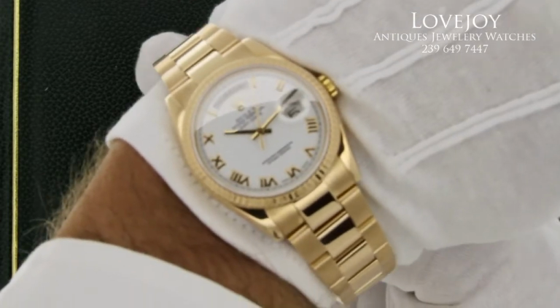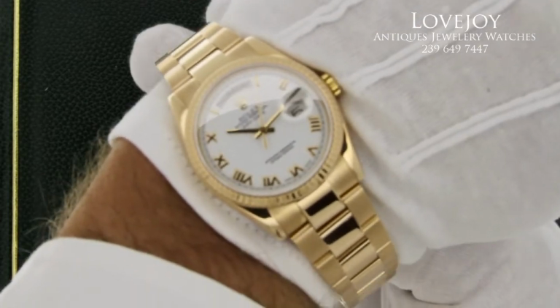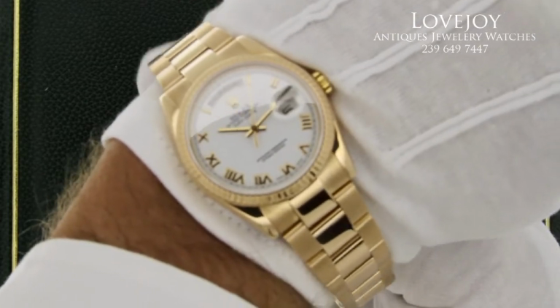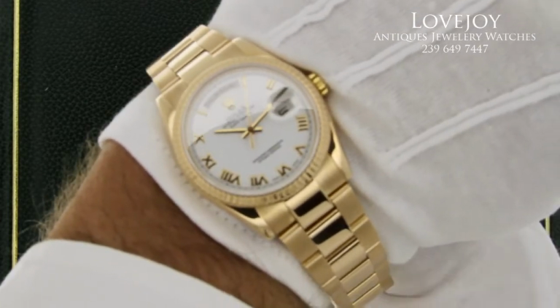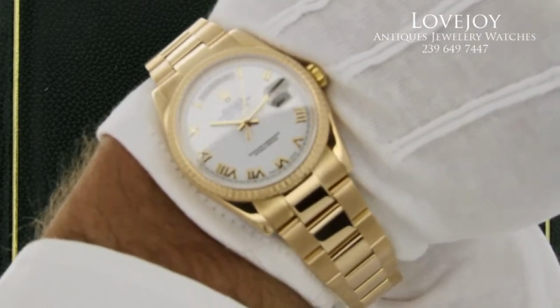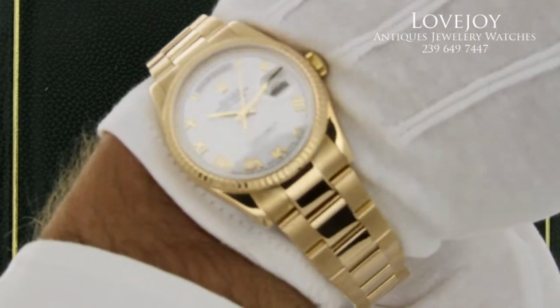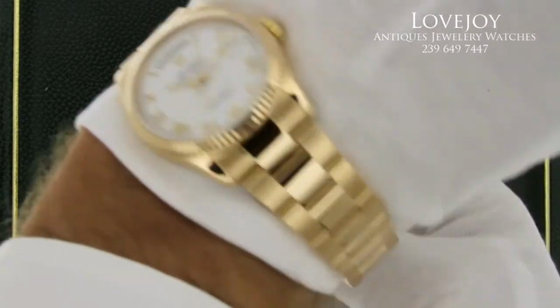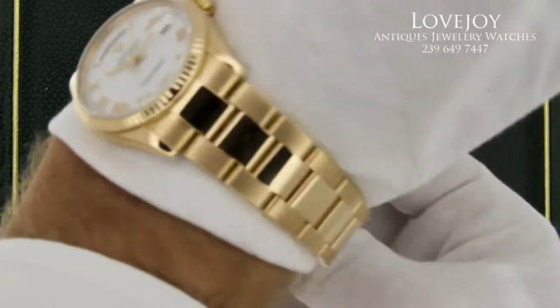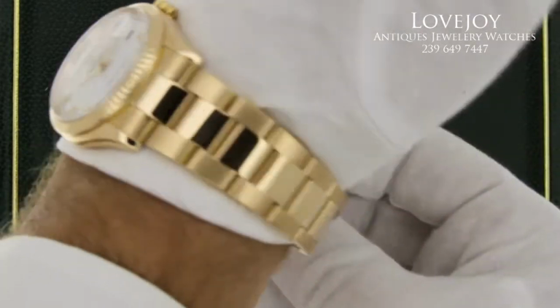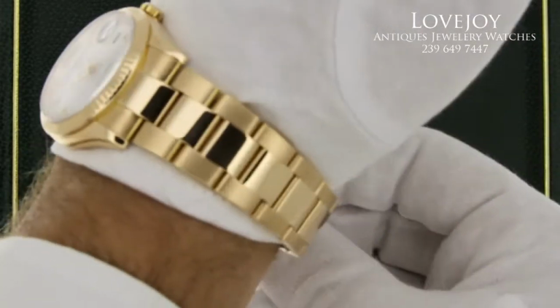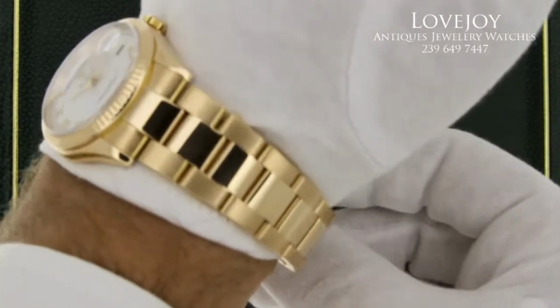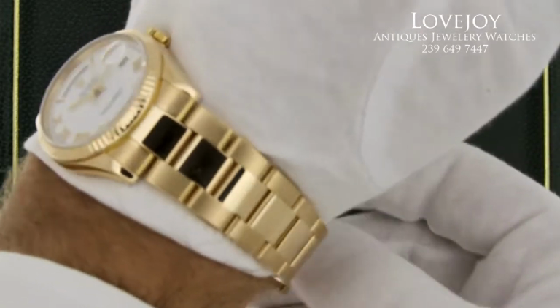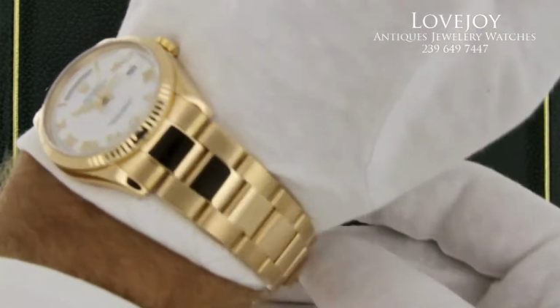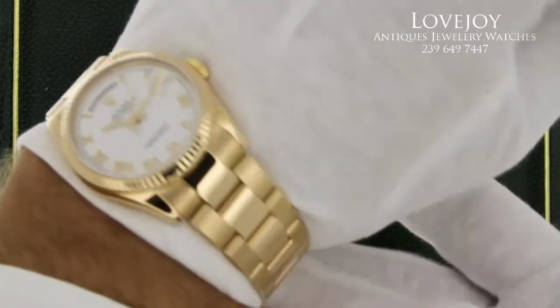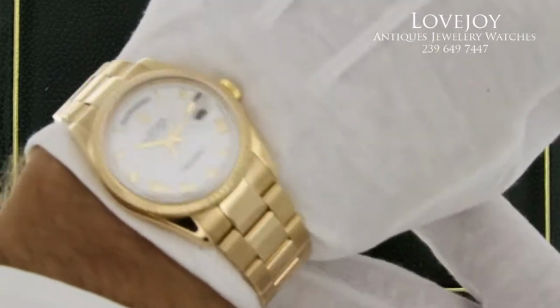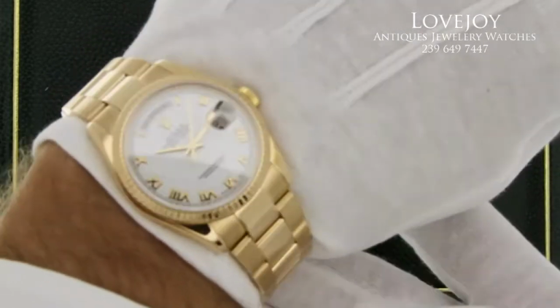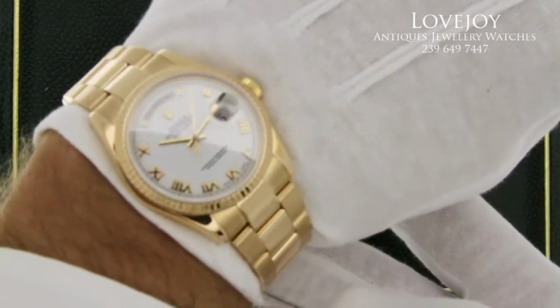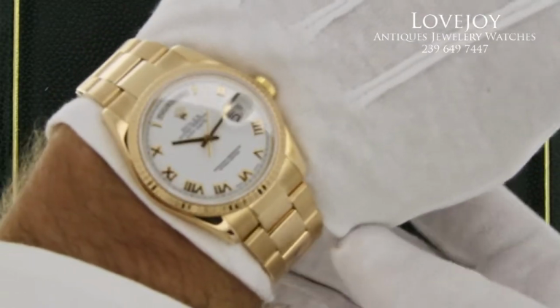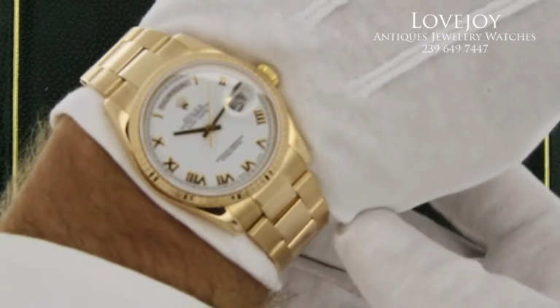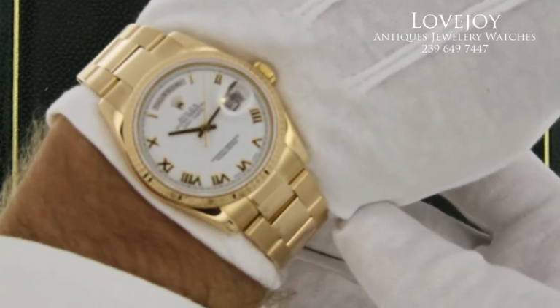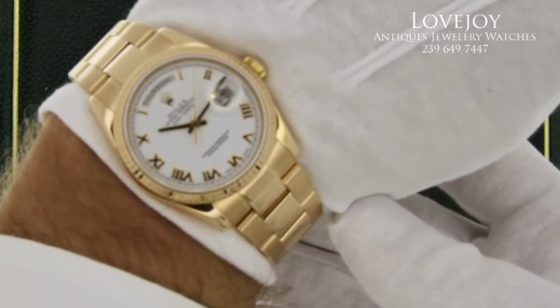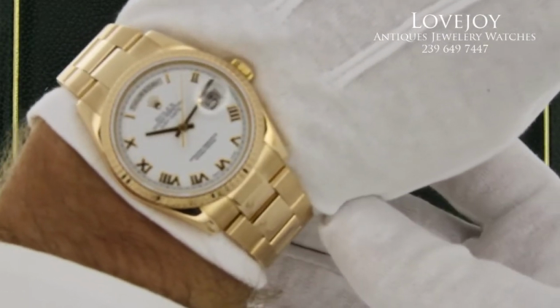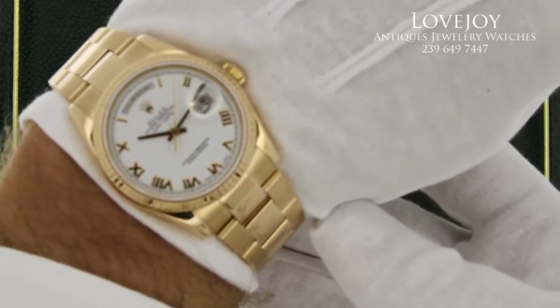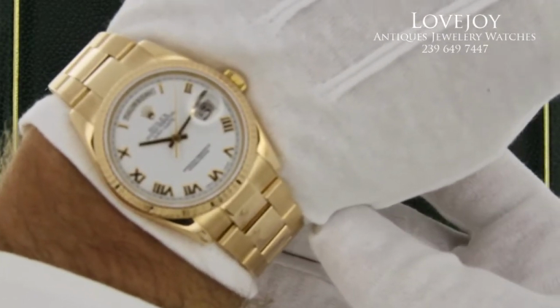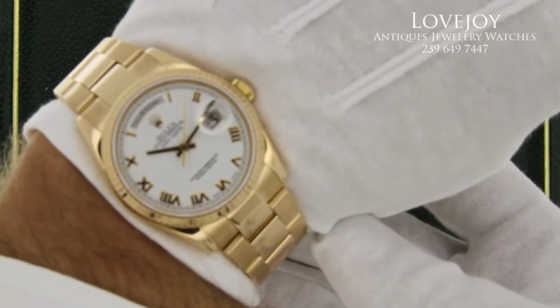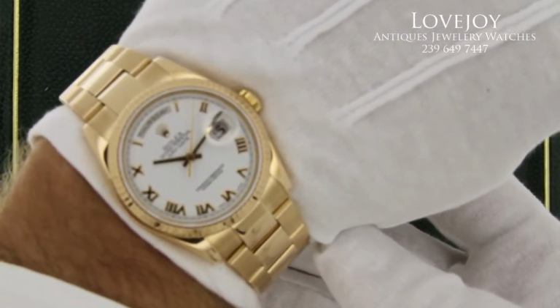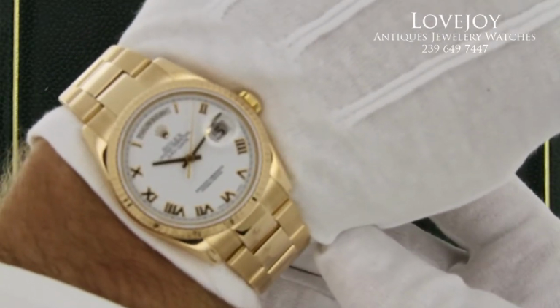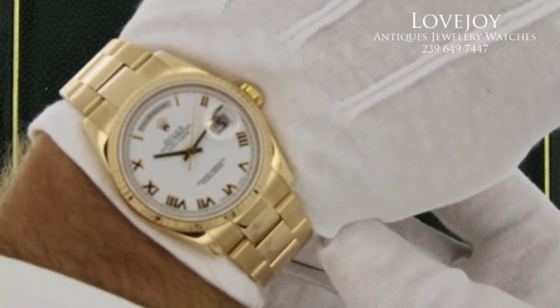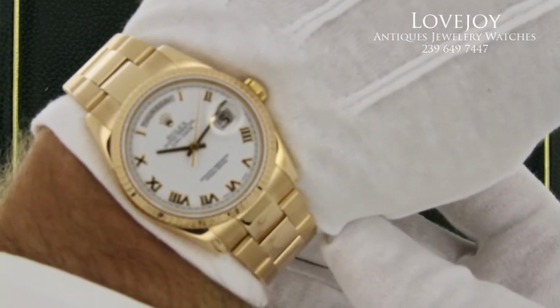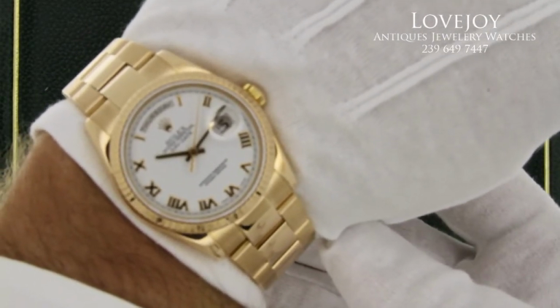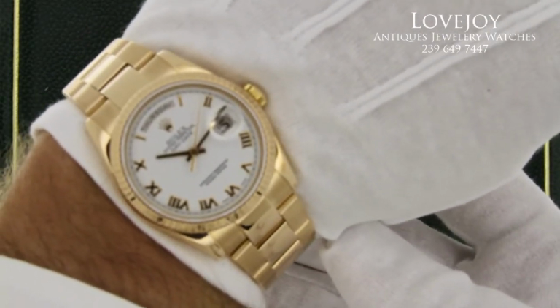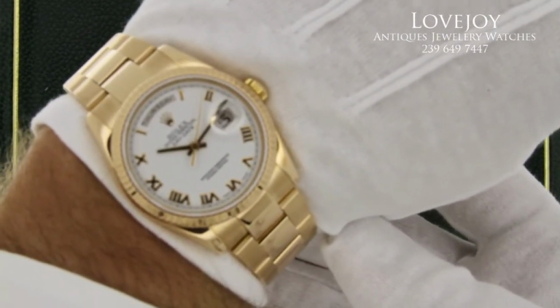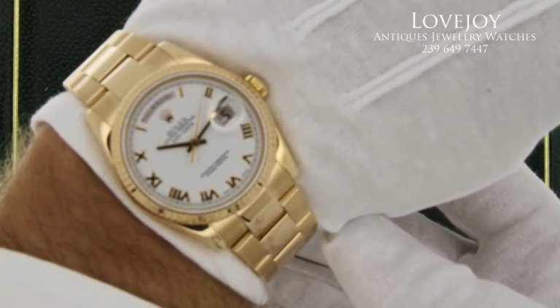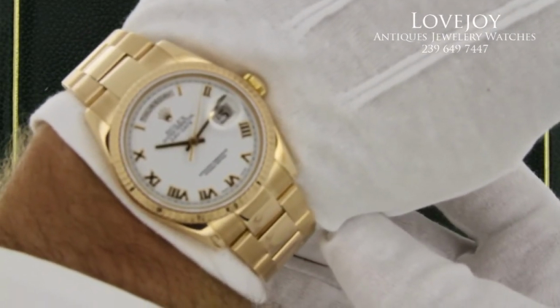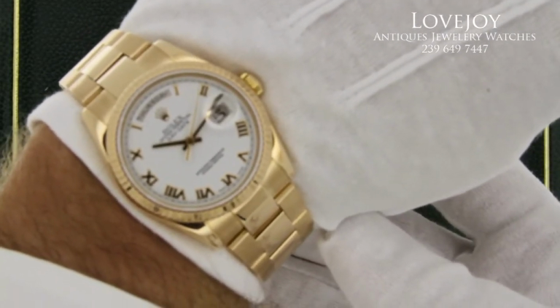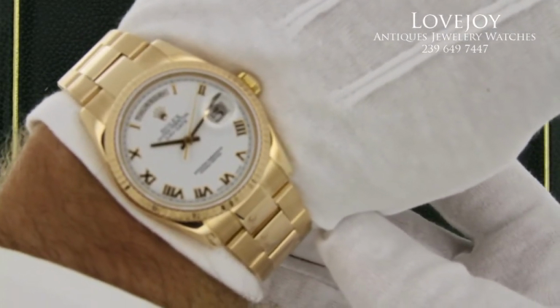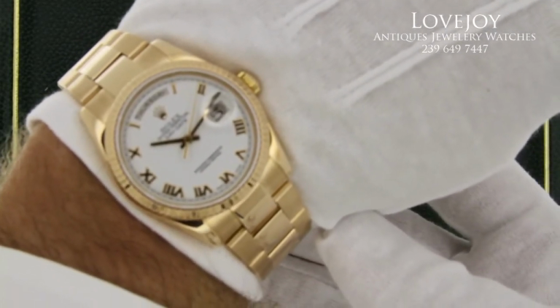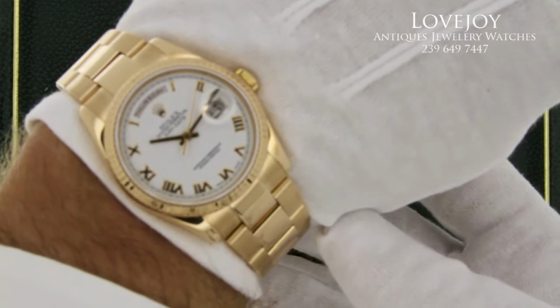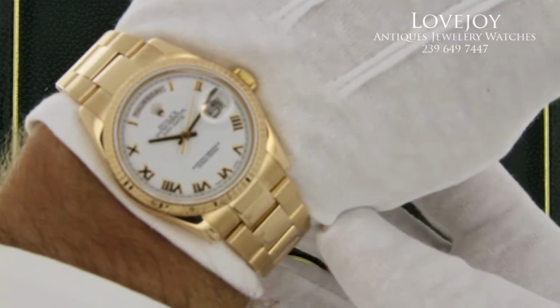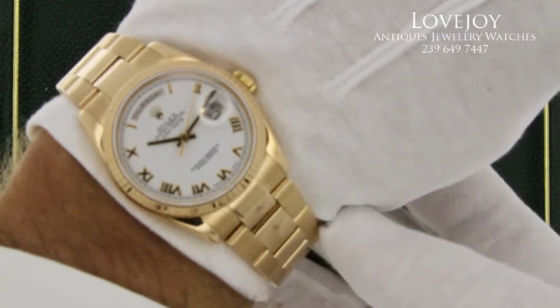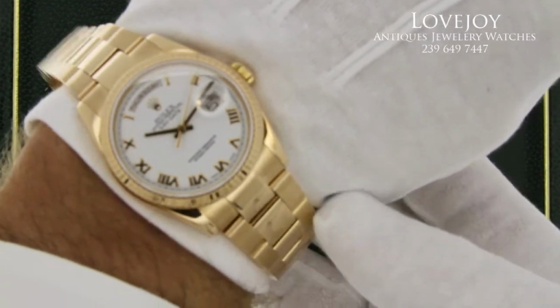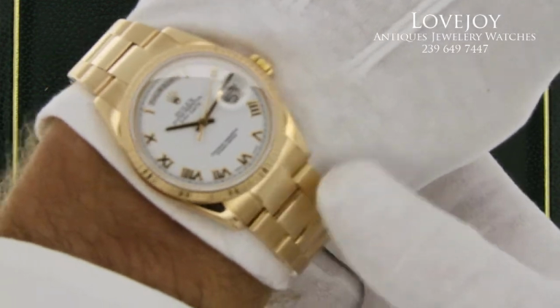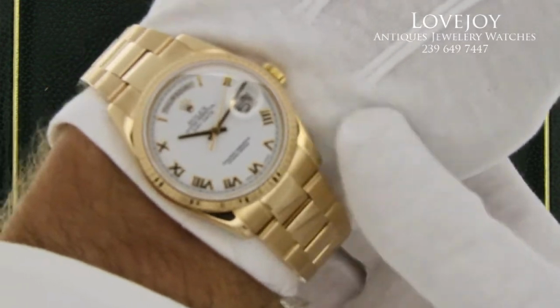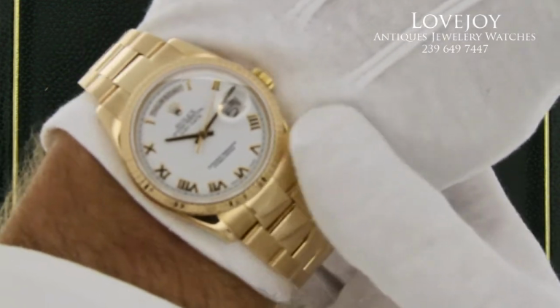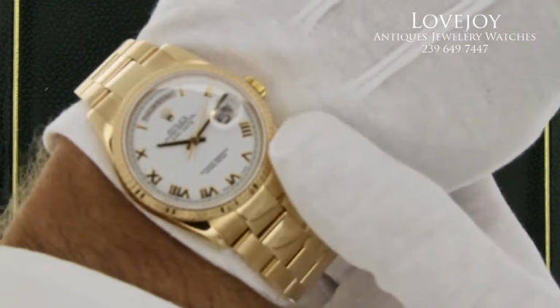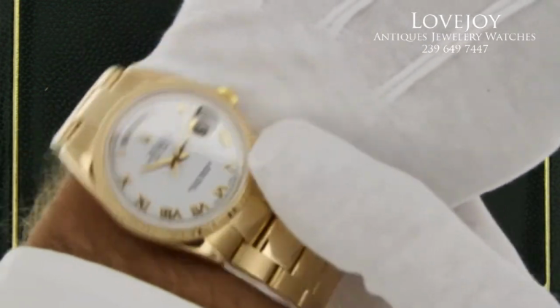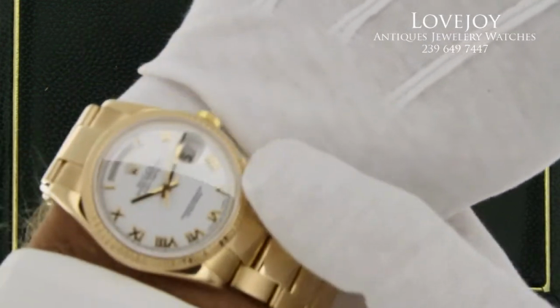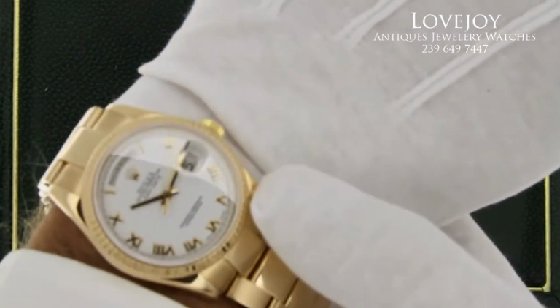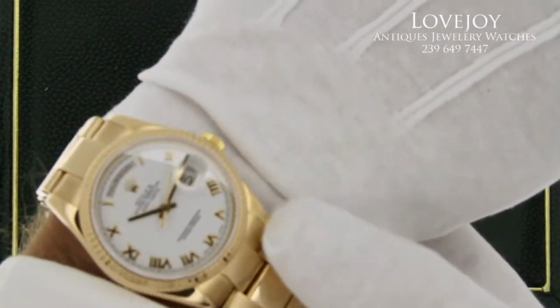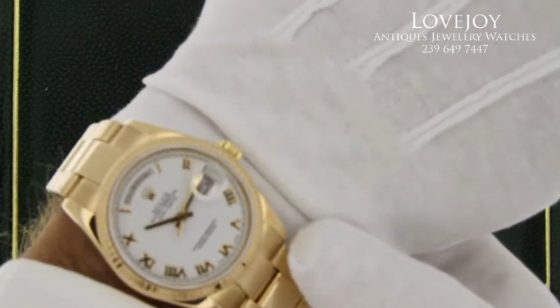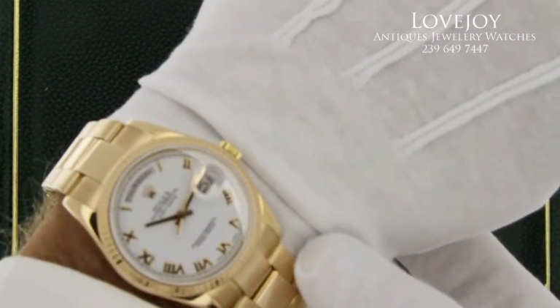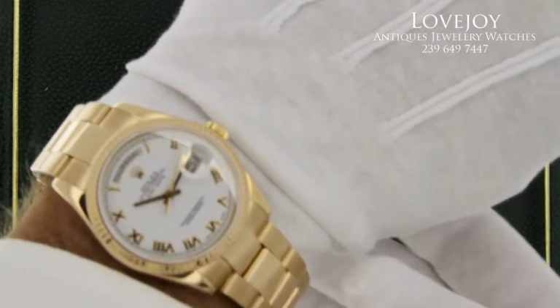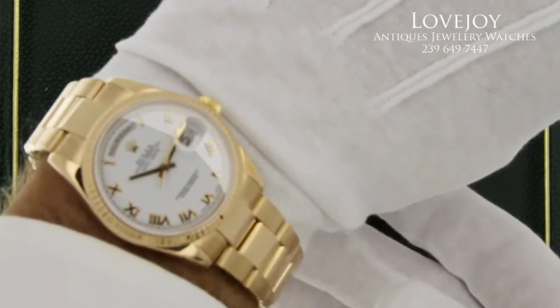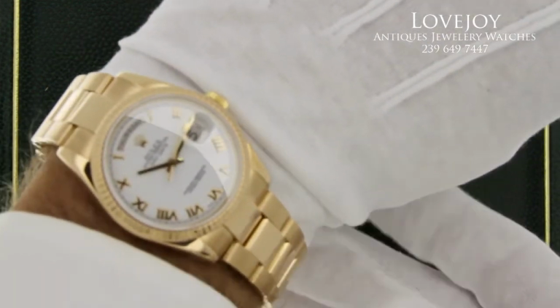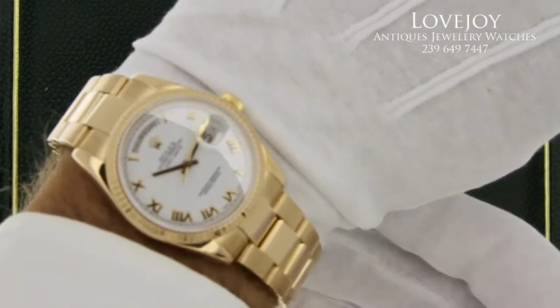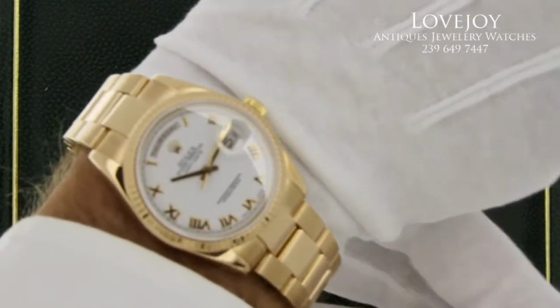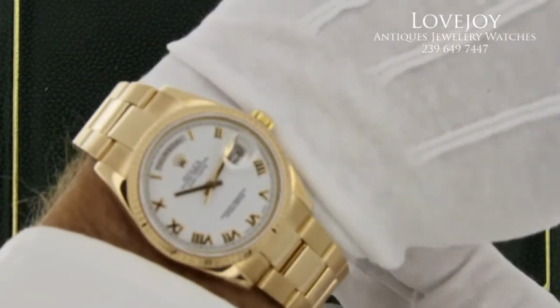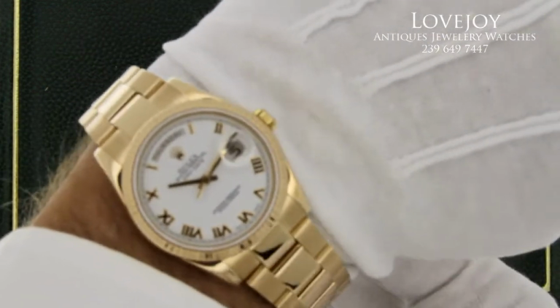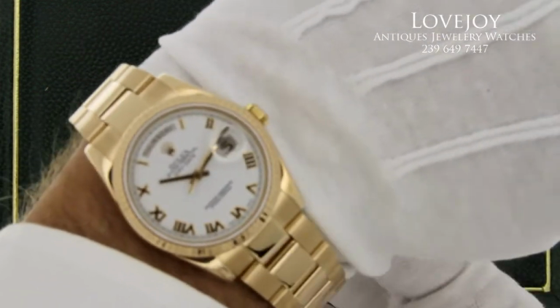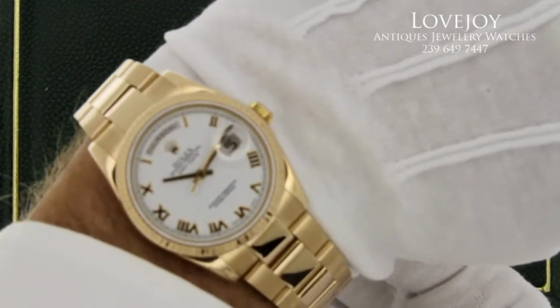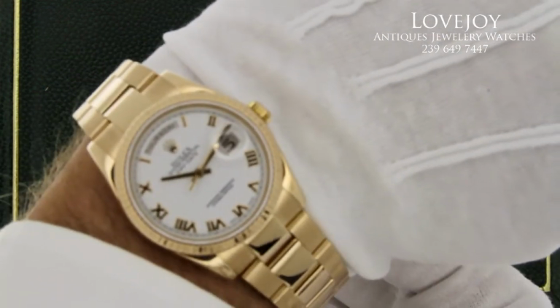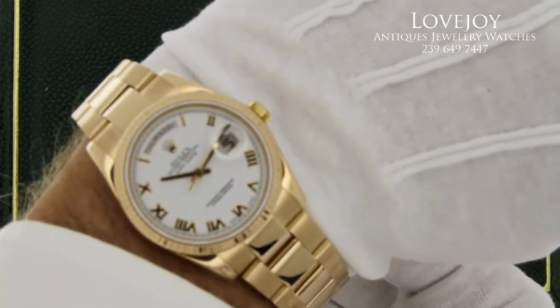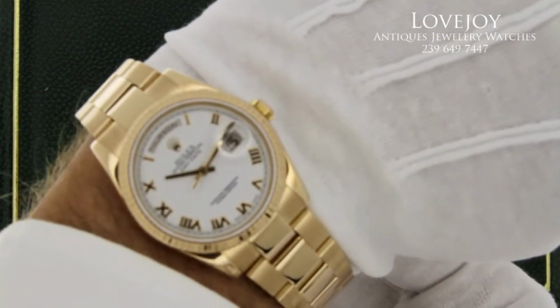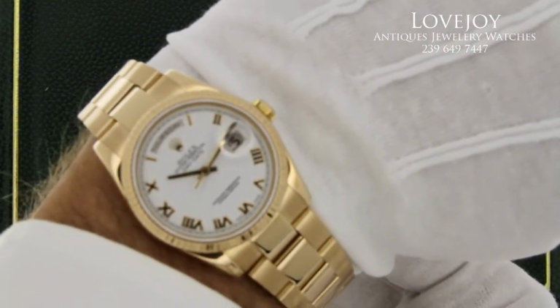We're available Monday through Friday, 10 a.m. to 5 p.m. Eastern Standard Time. Again, visit the website at lovejoynaples.com.